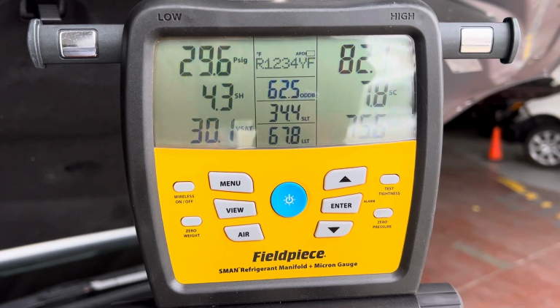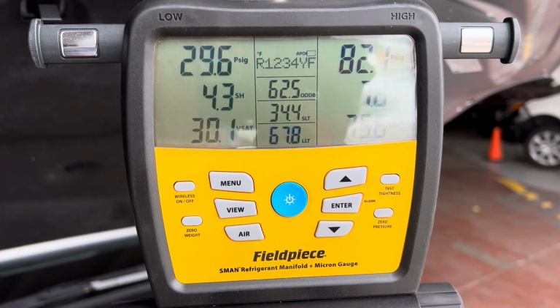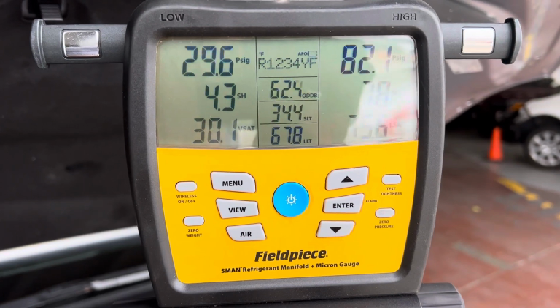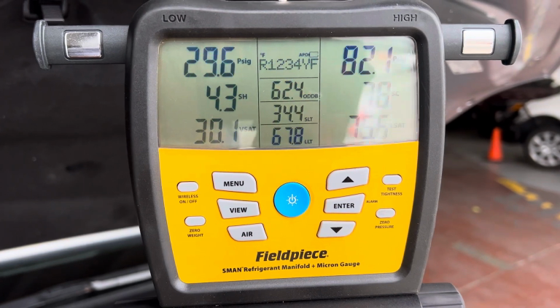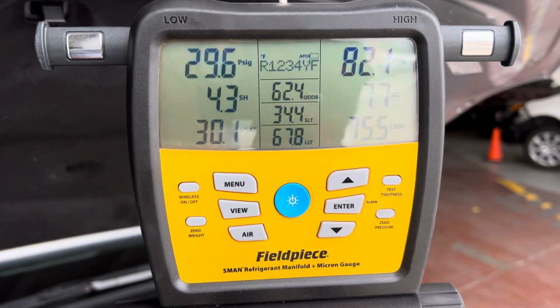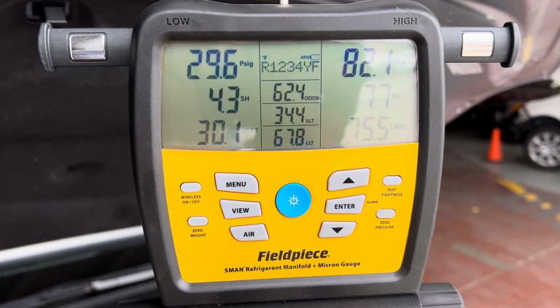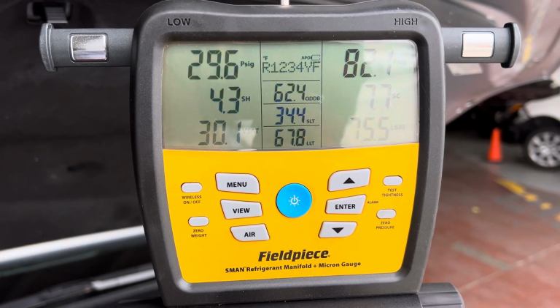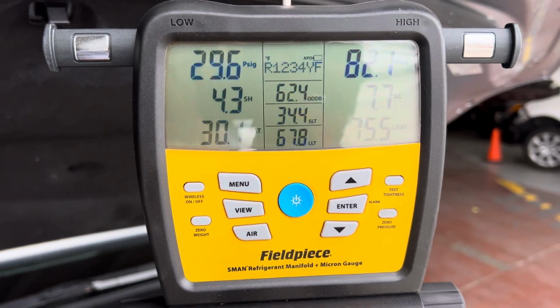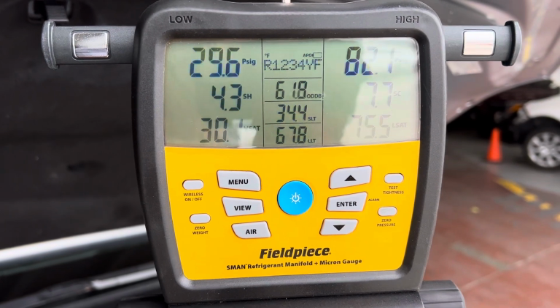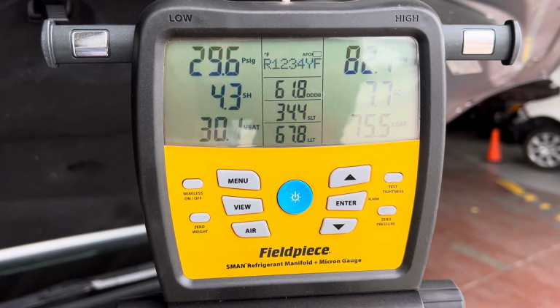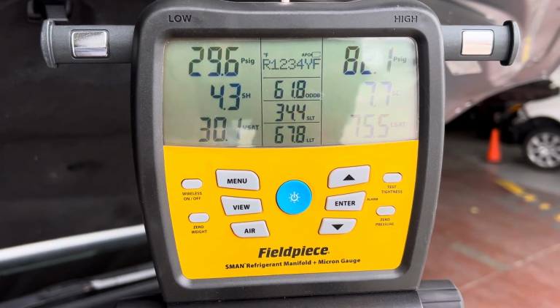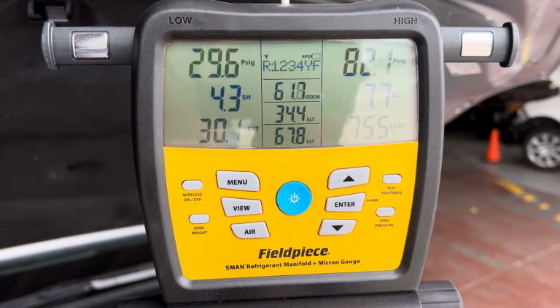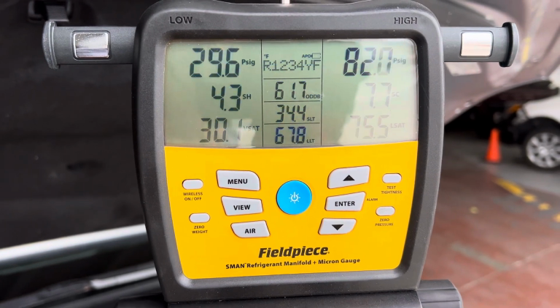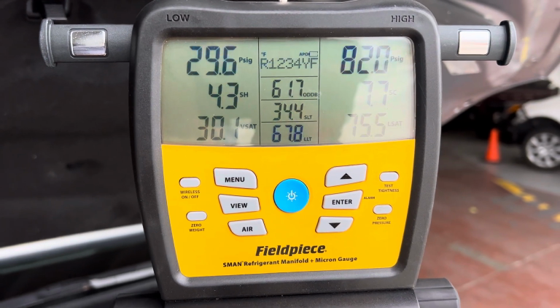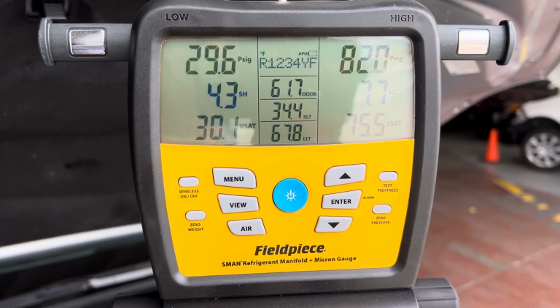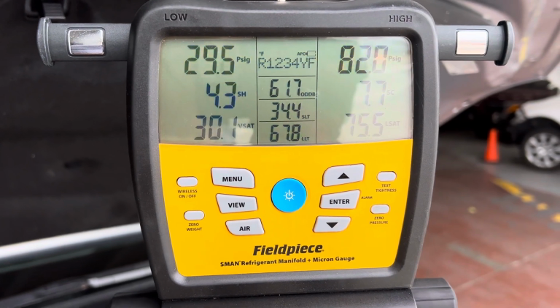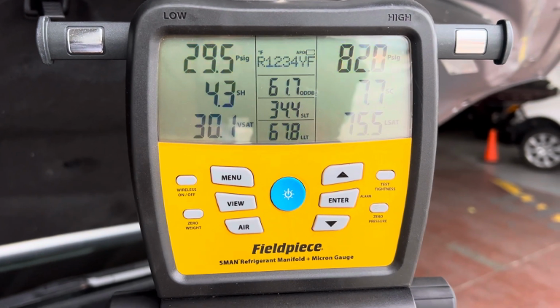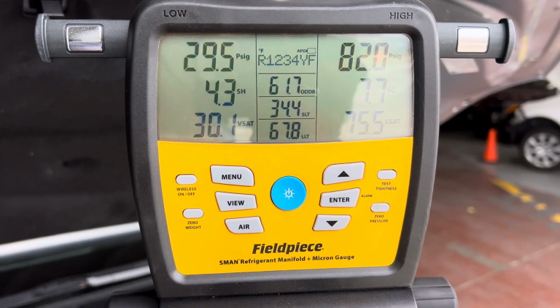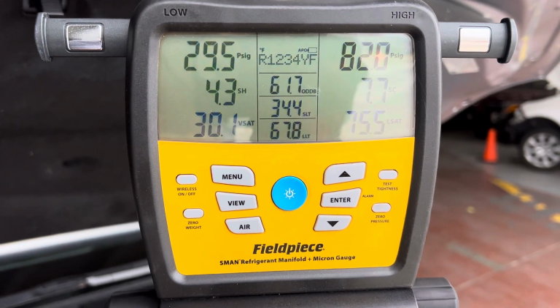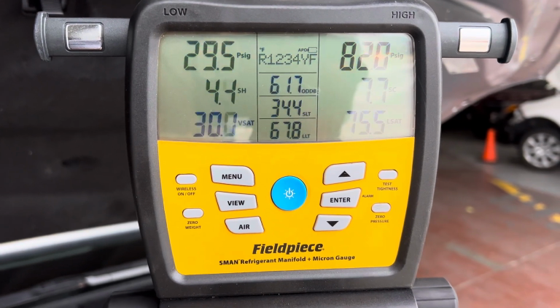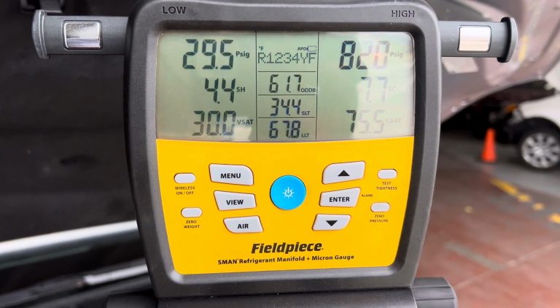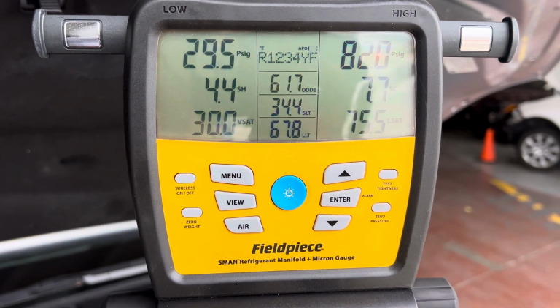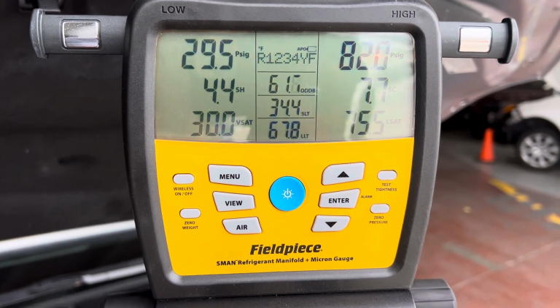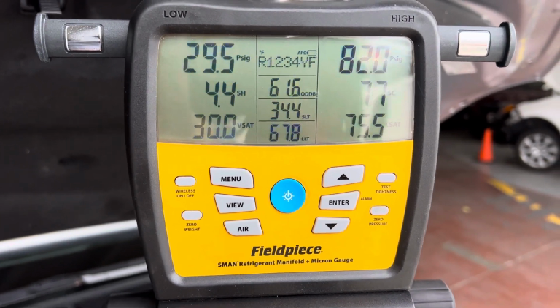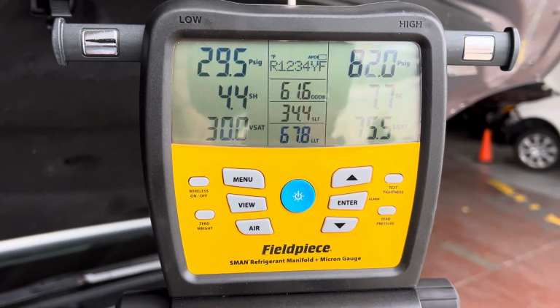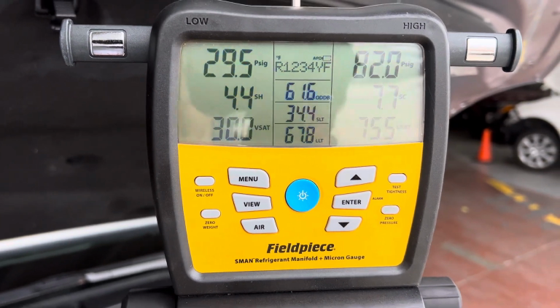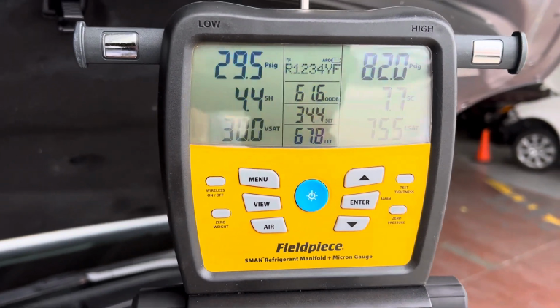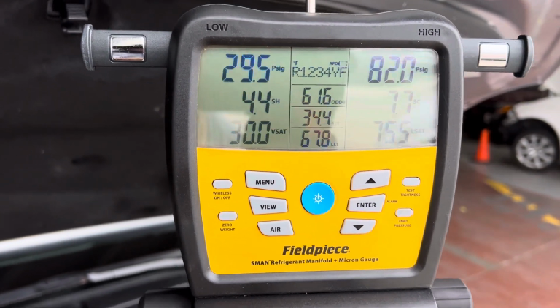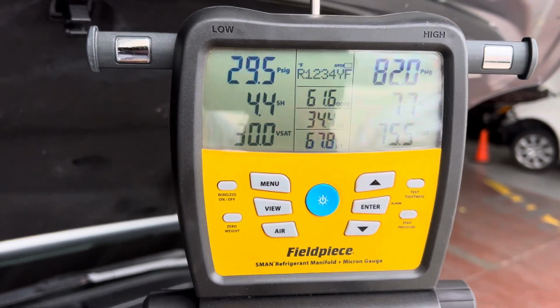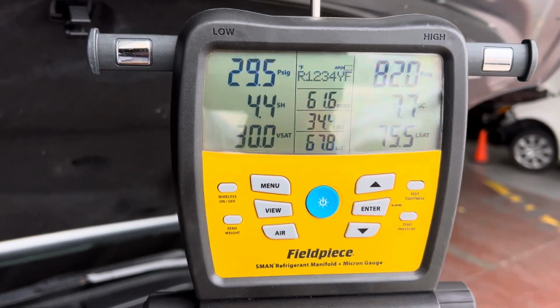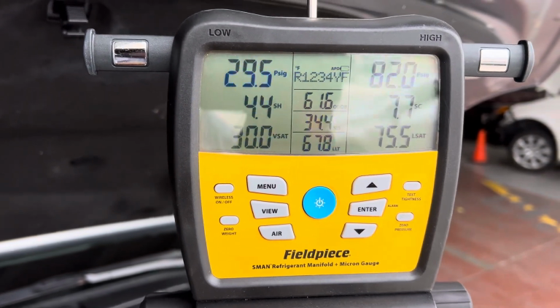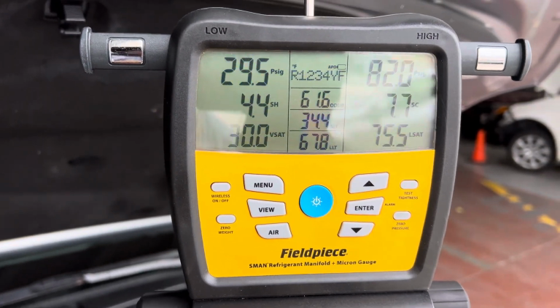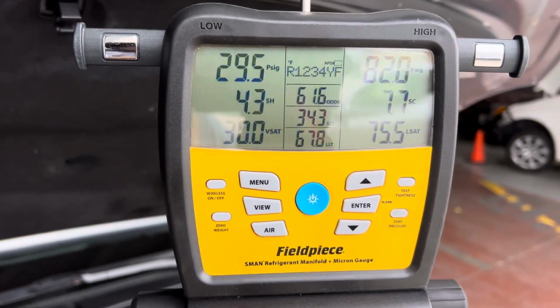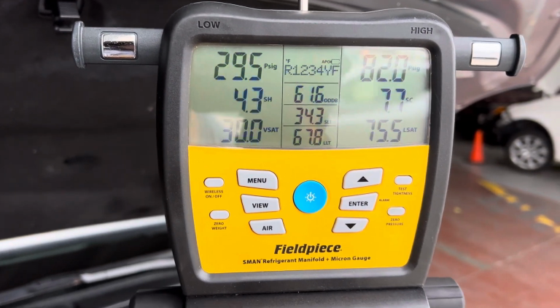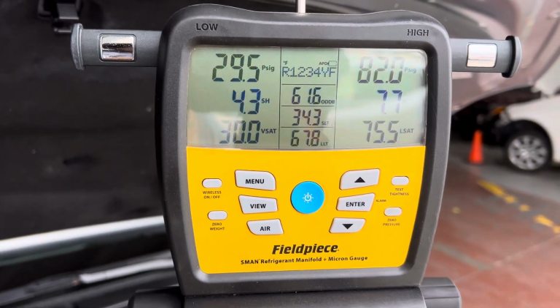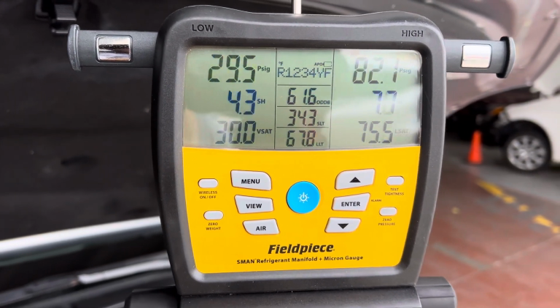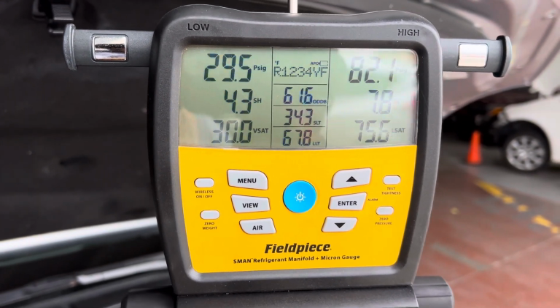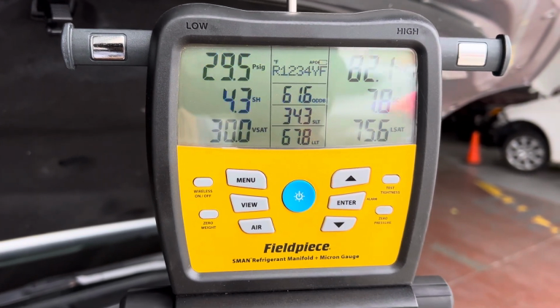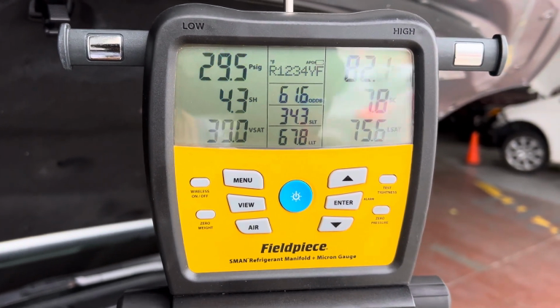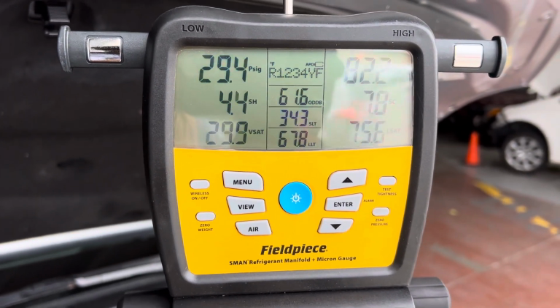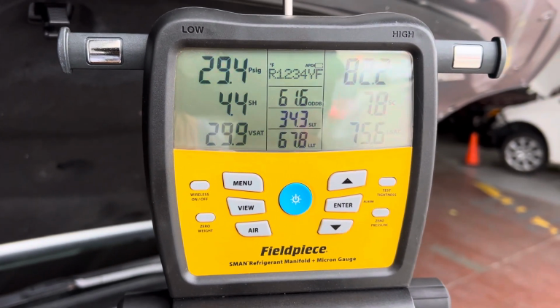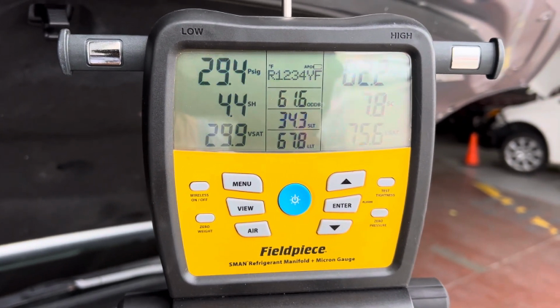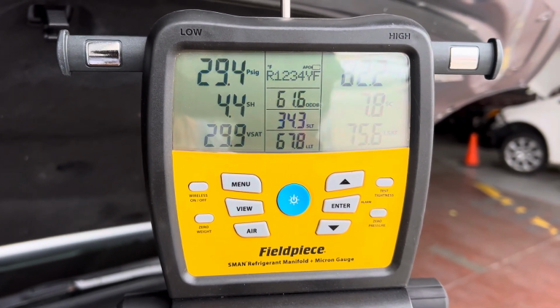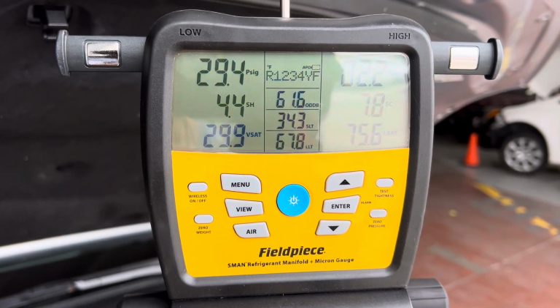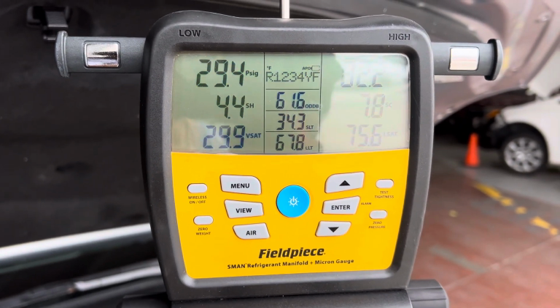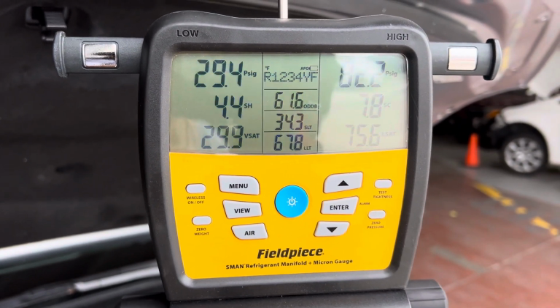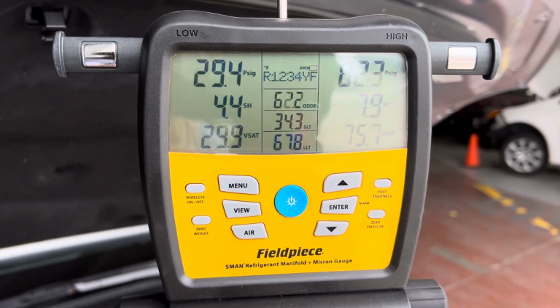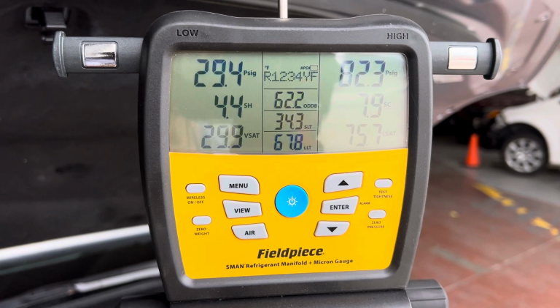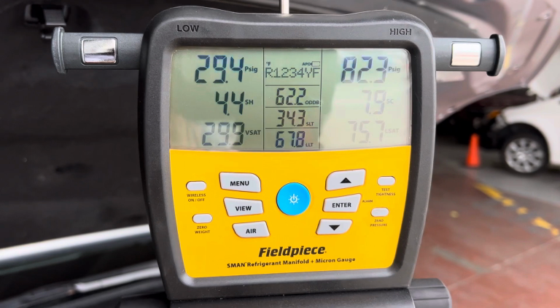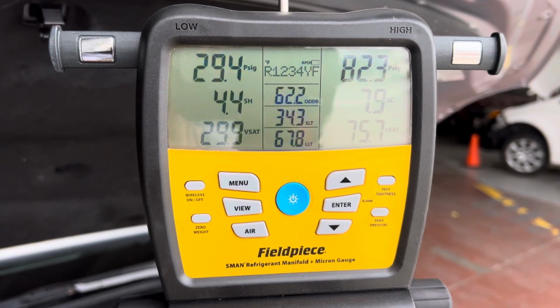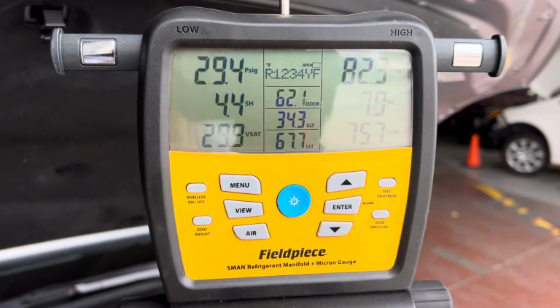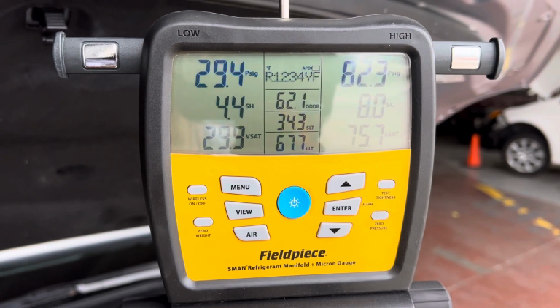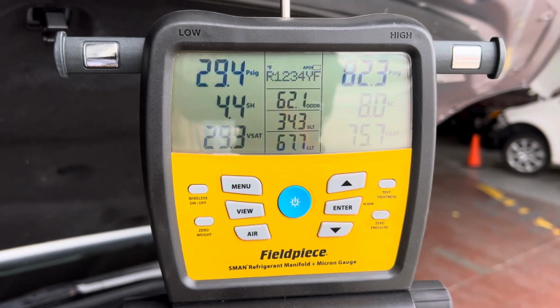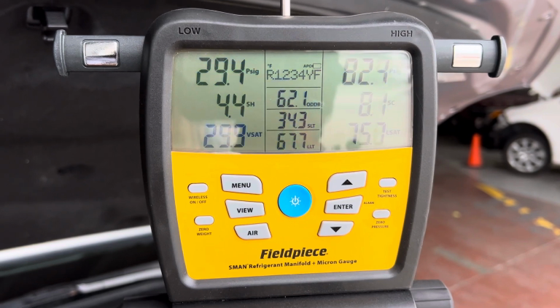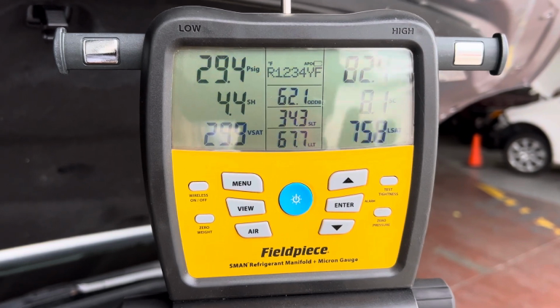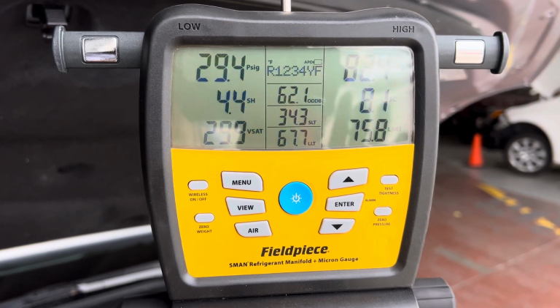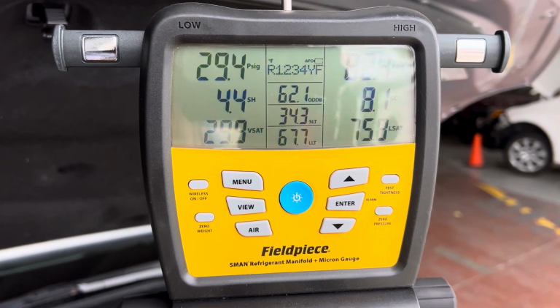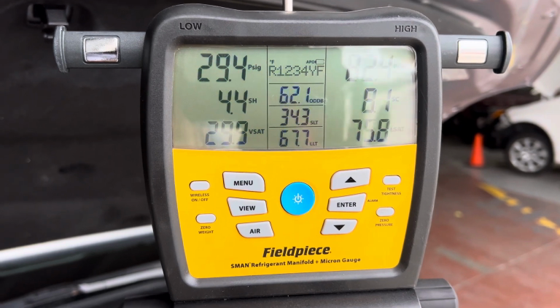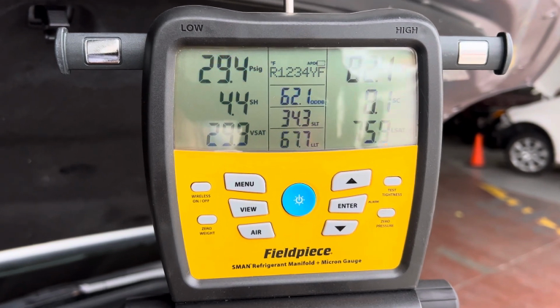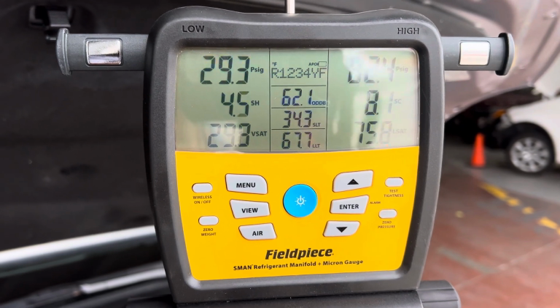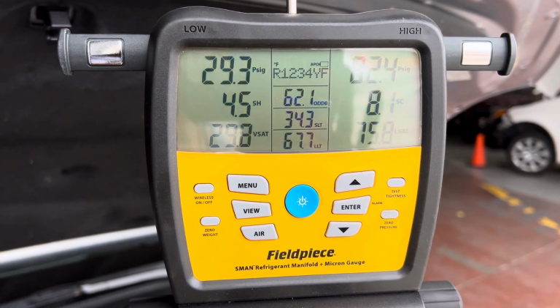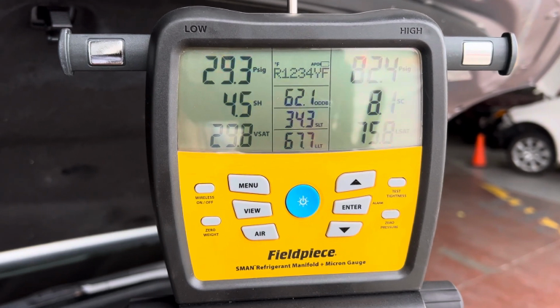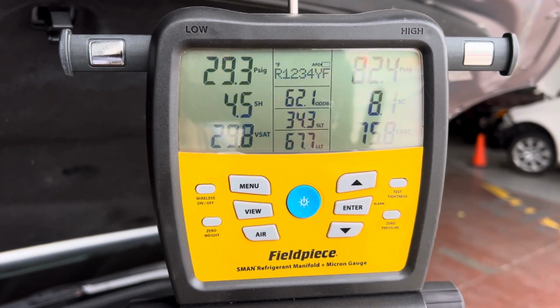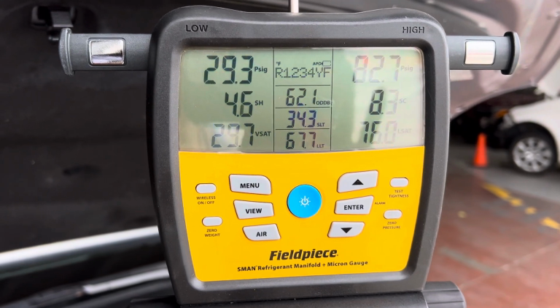We'll head on to the next vehicle. Coming out at 35 degrees out the dash — I think the customer can live with that.